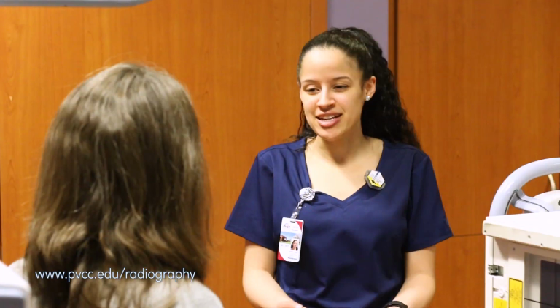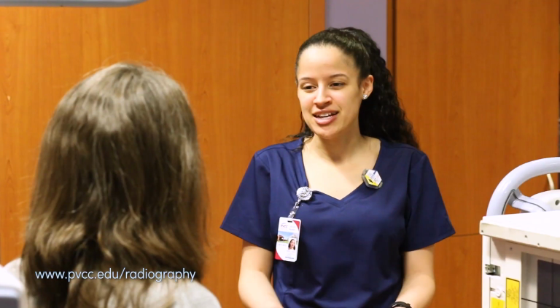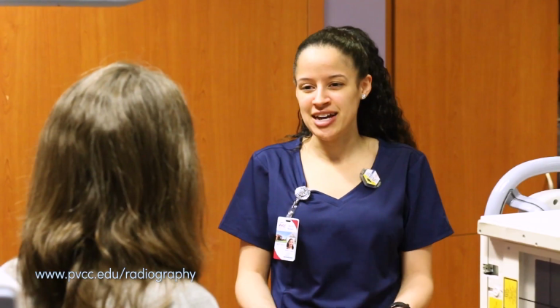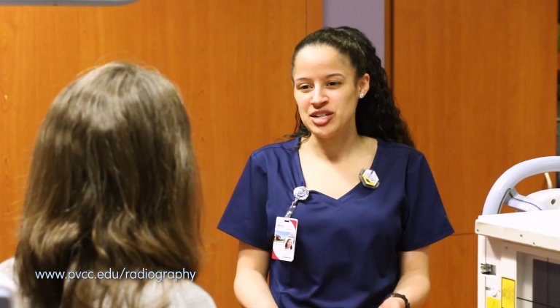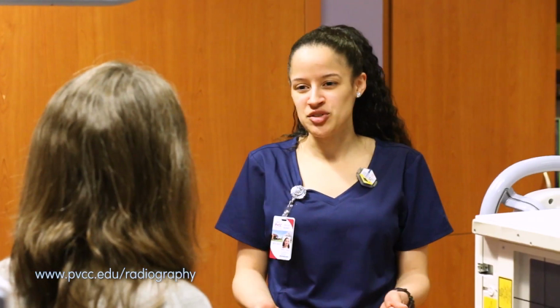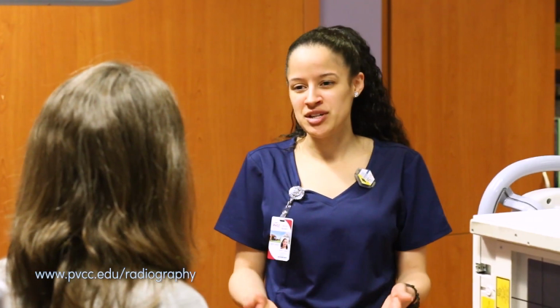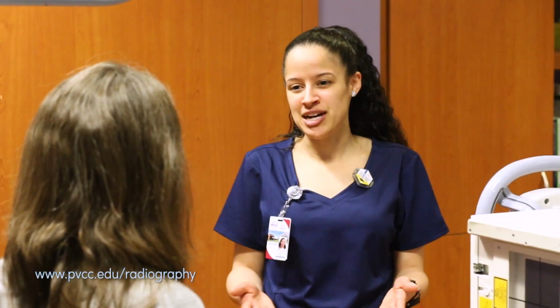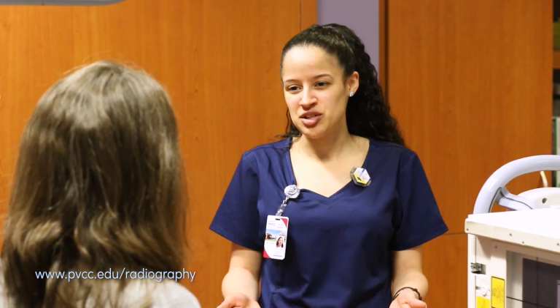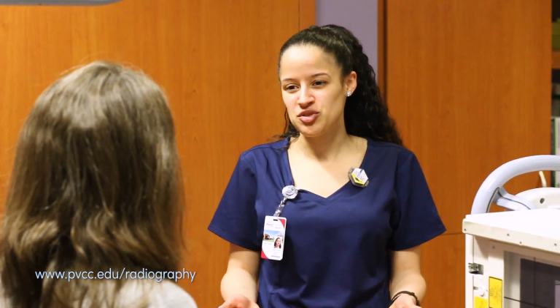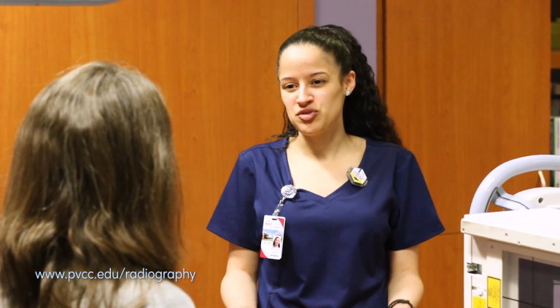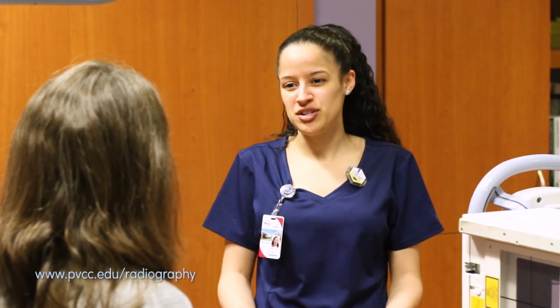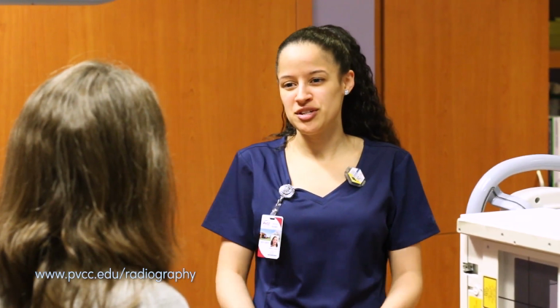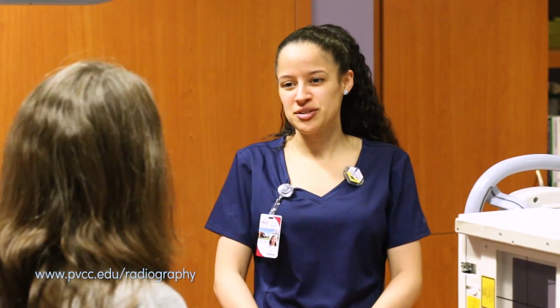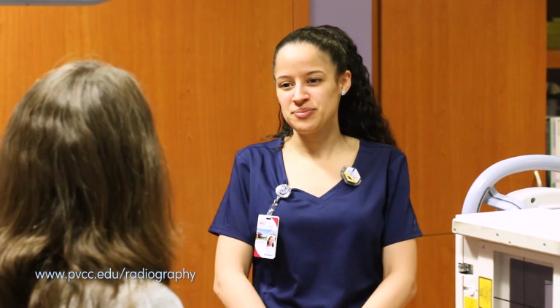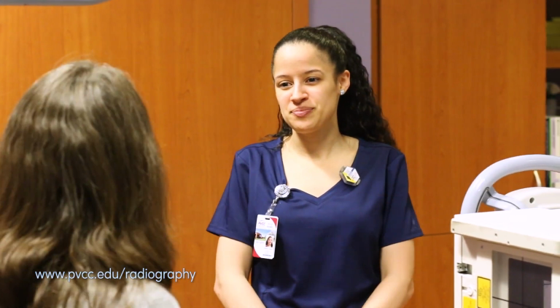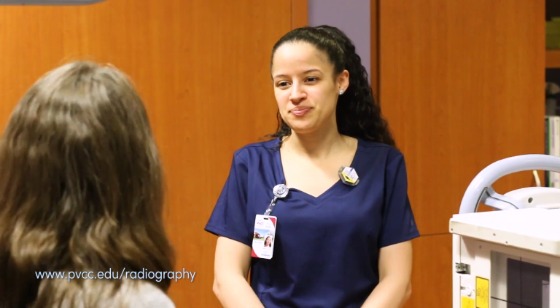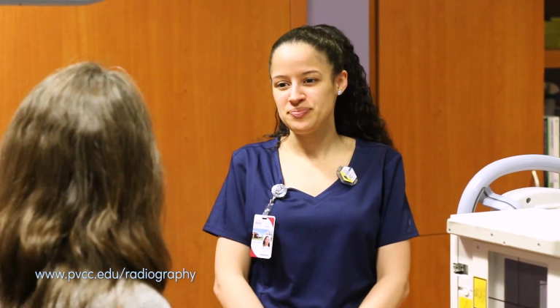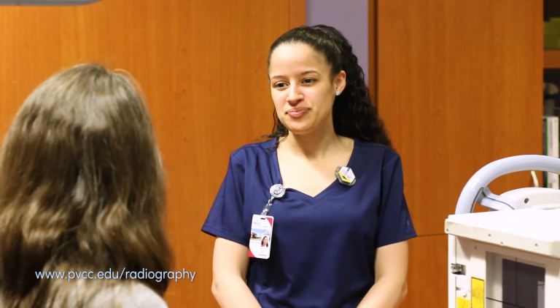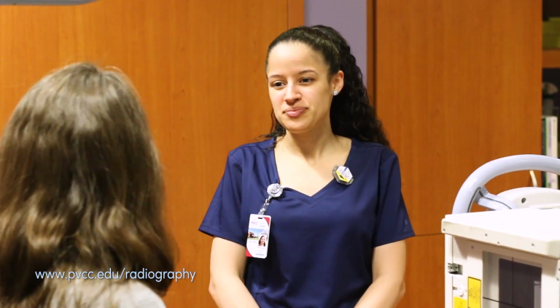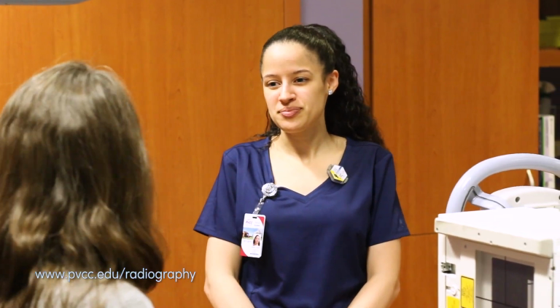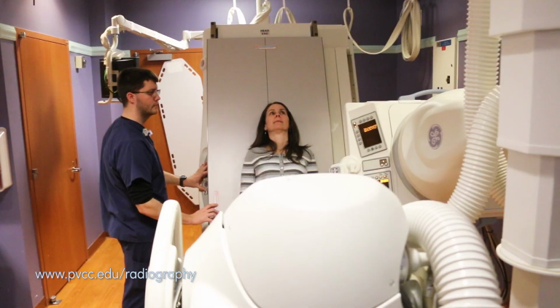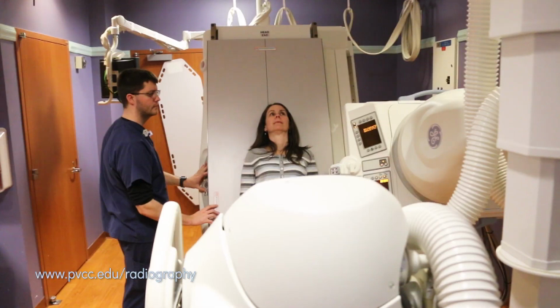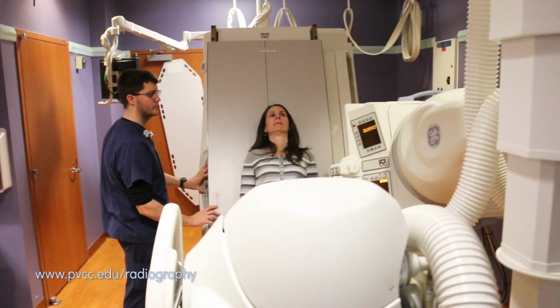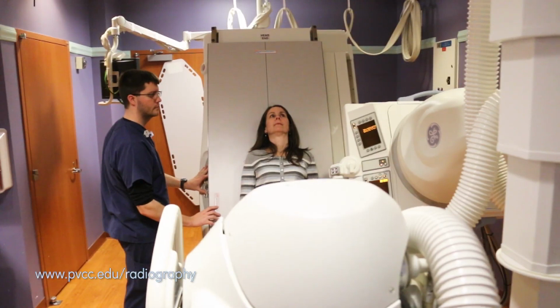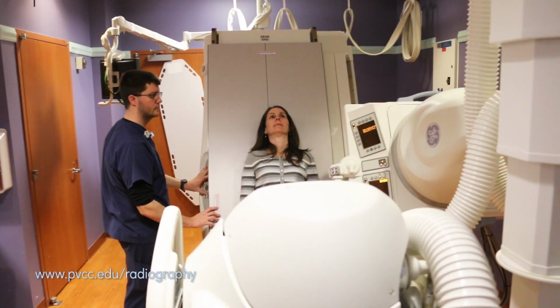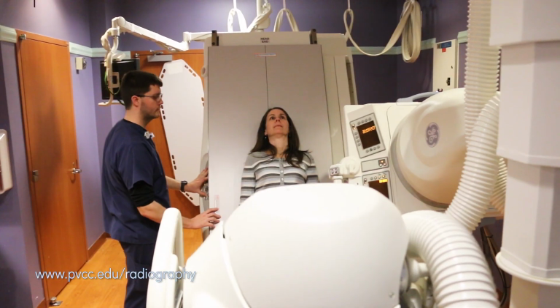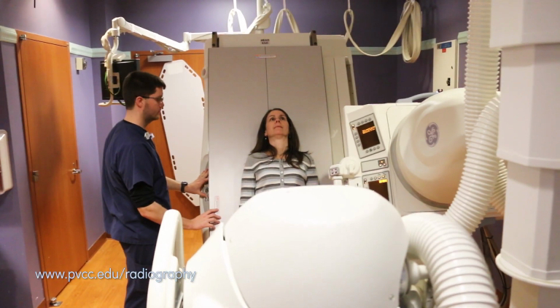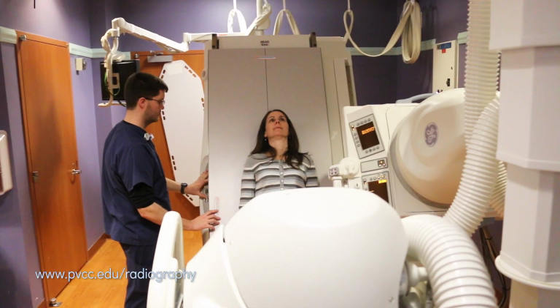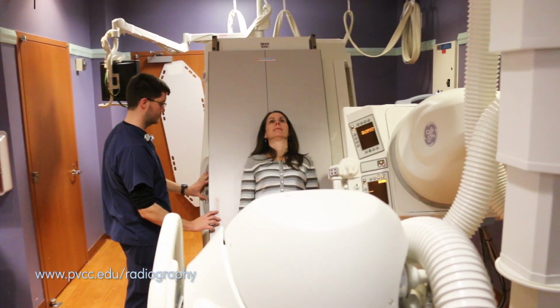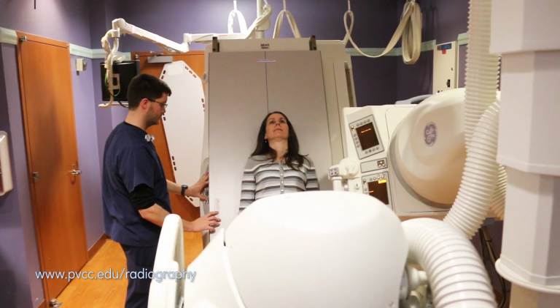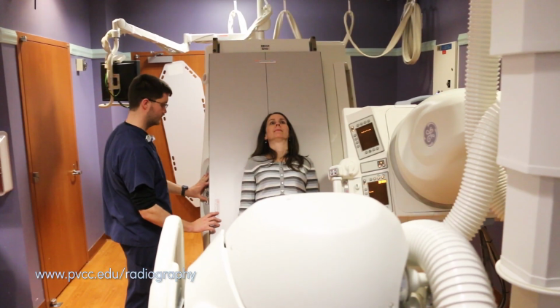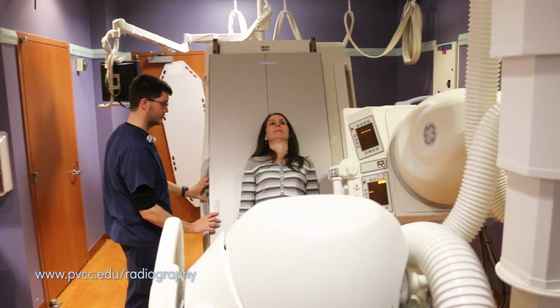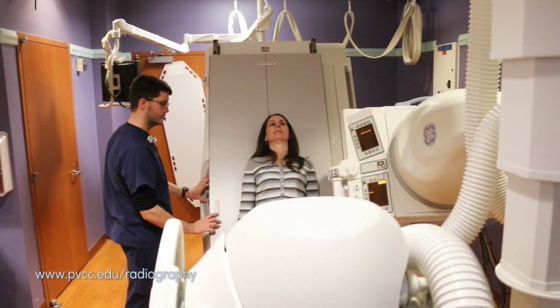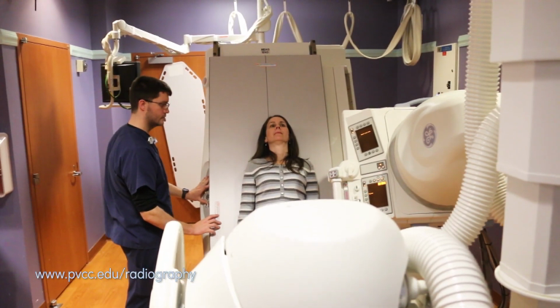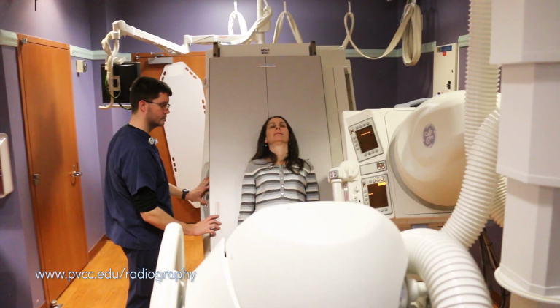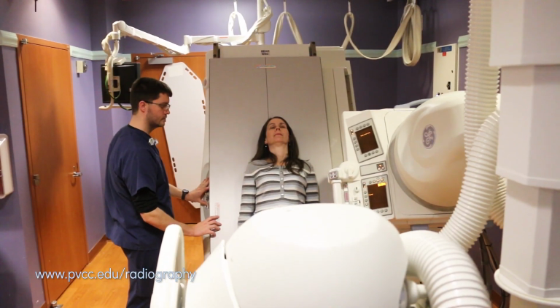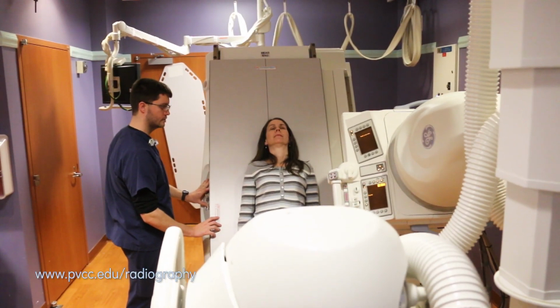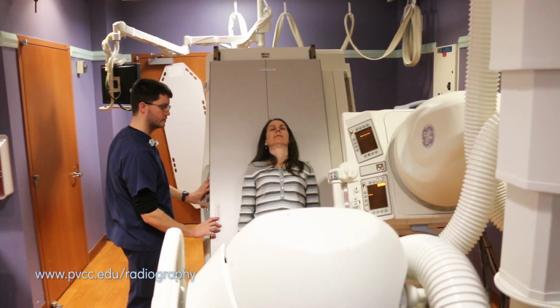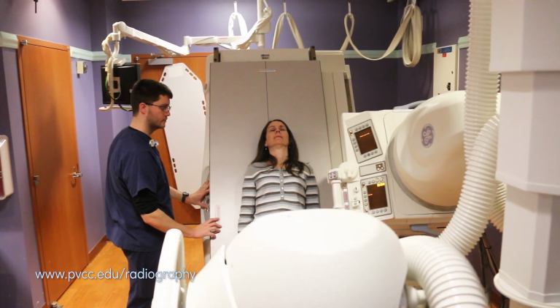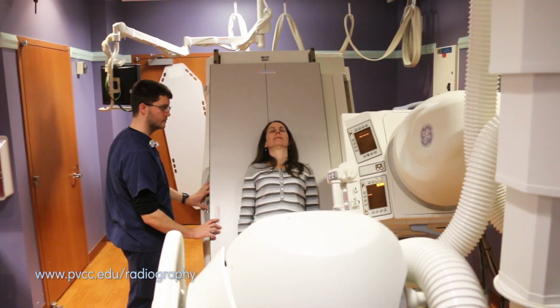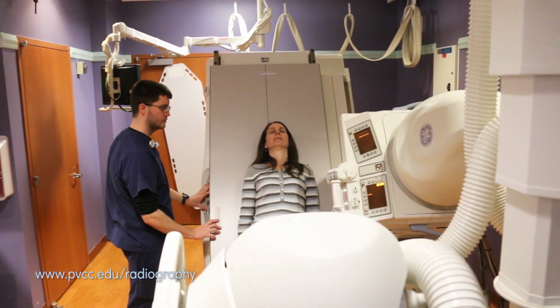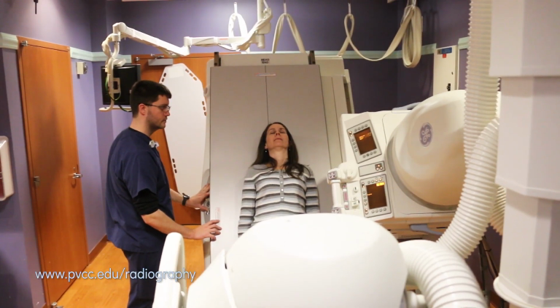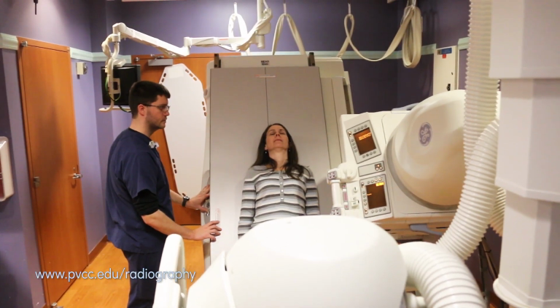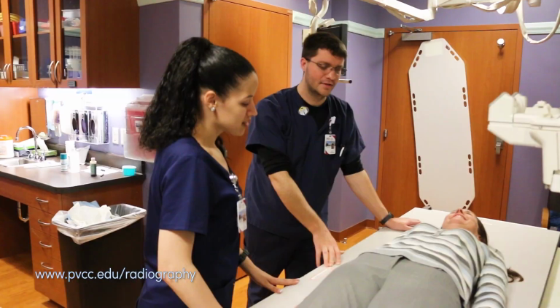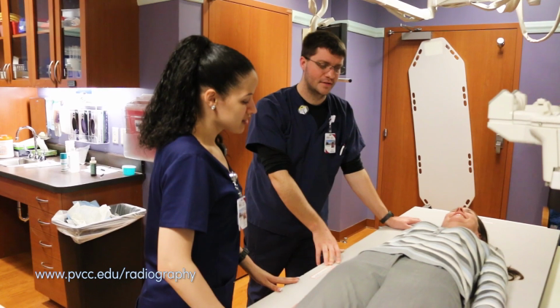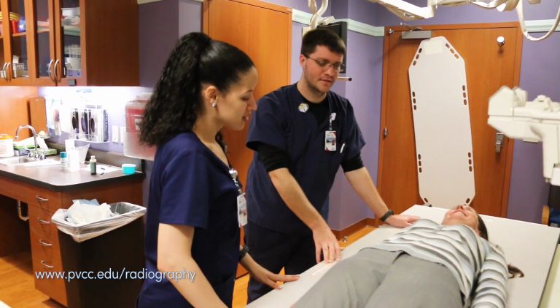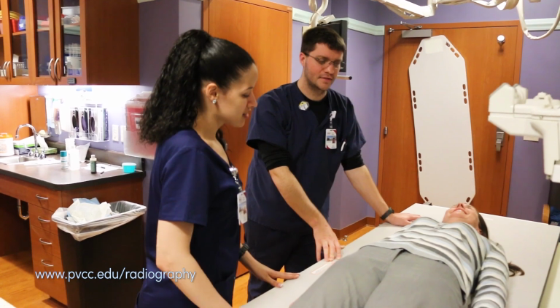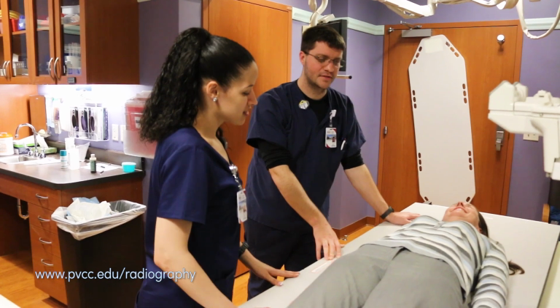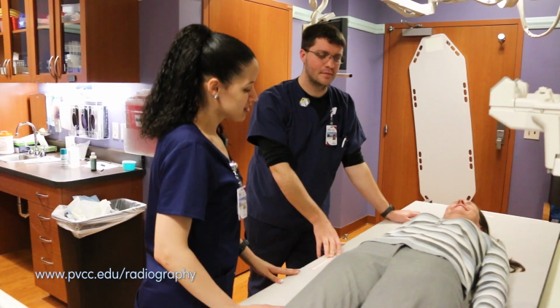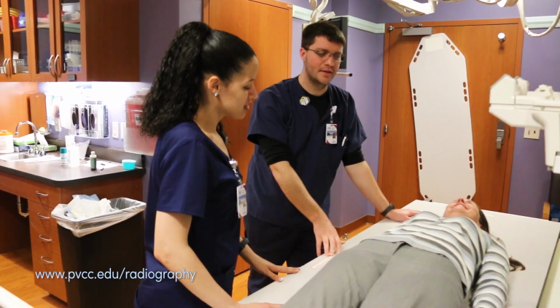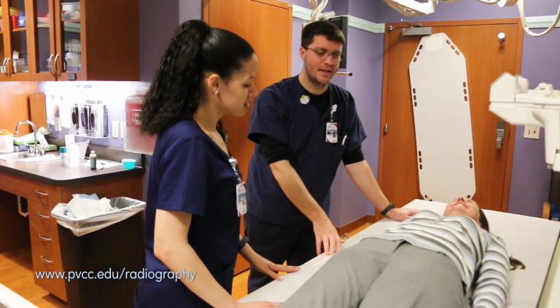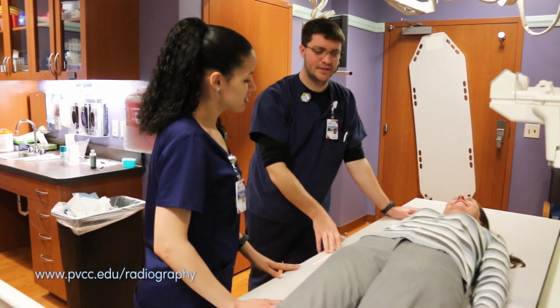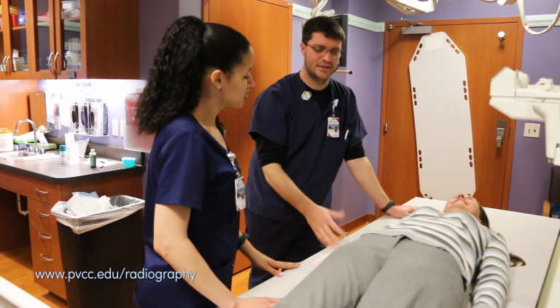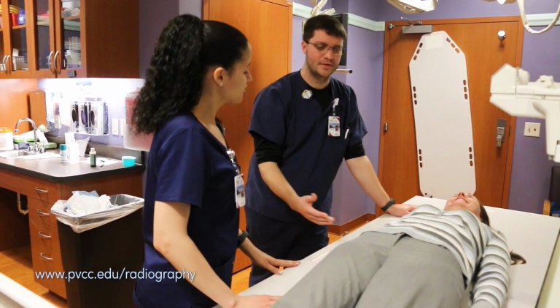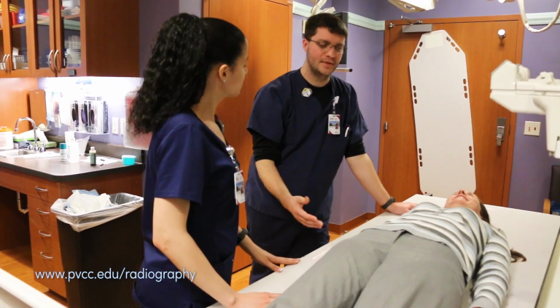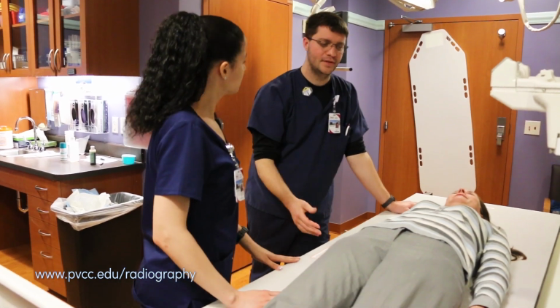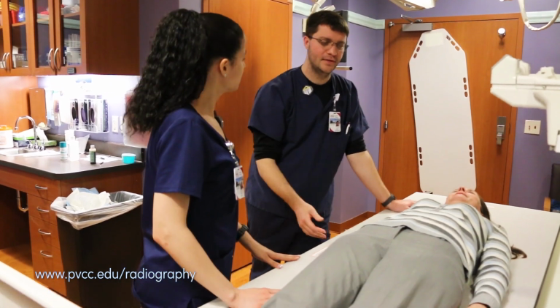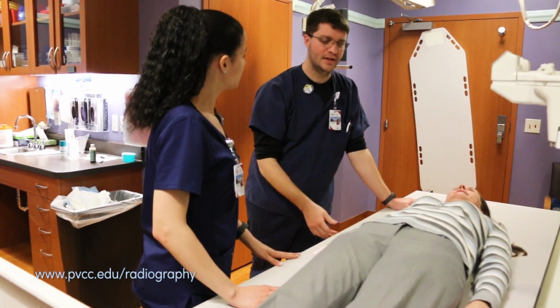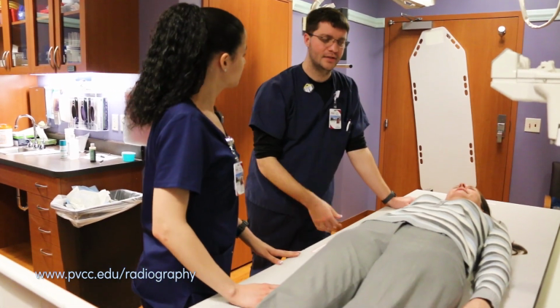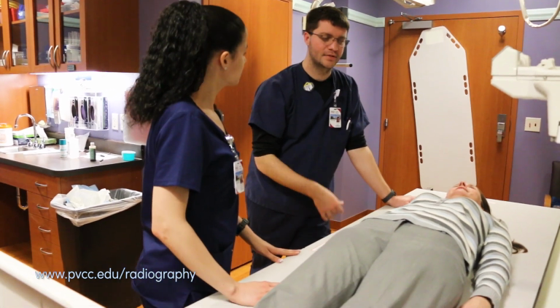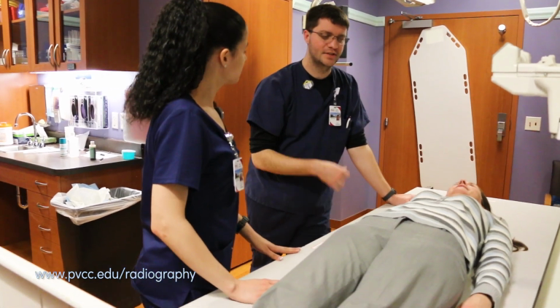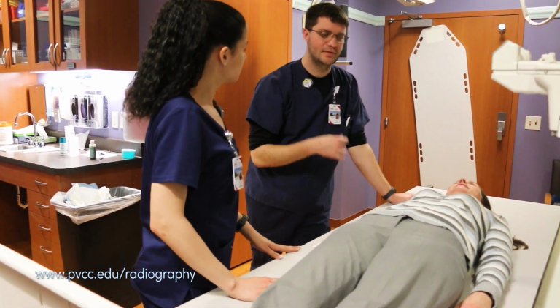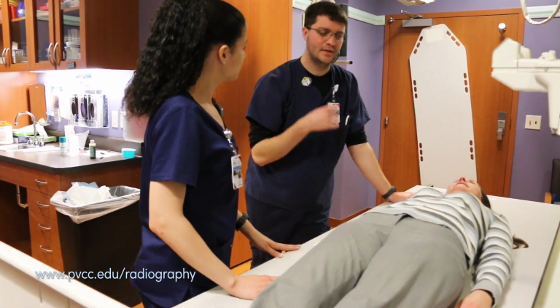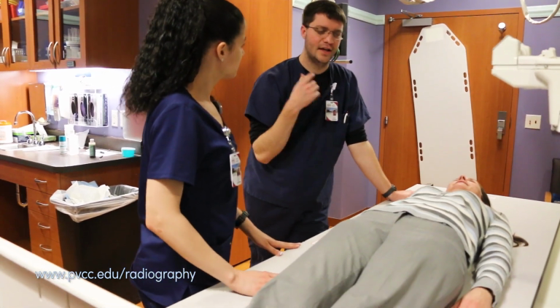Going out to clinical rotations is great. We get a lot of hands-on work. It really makes understanding the concepts in the classroom a lot easier.